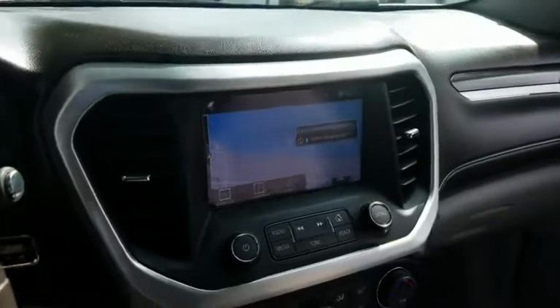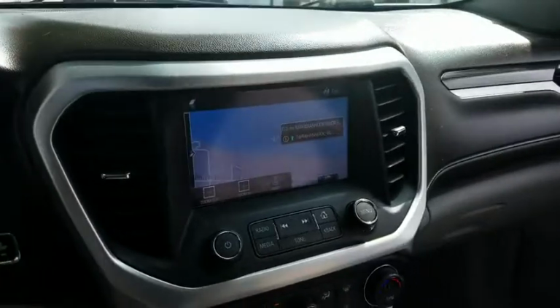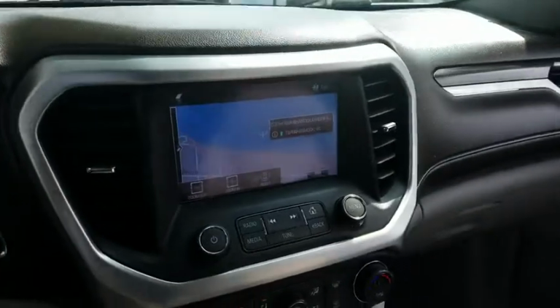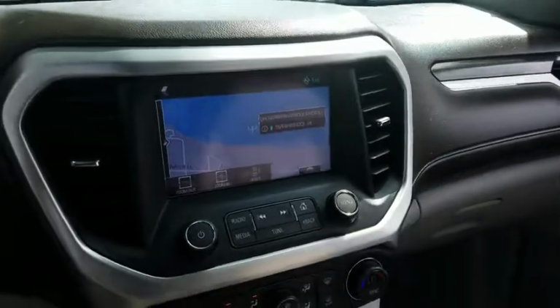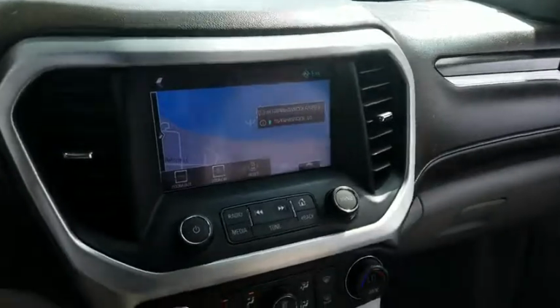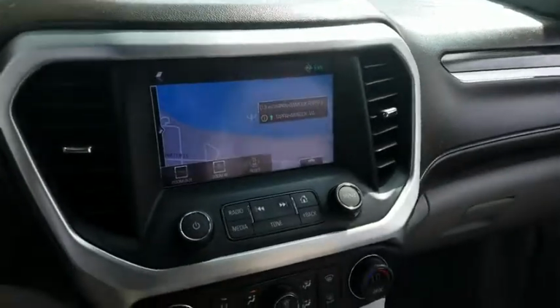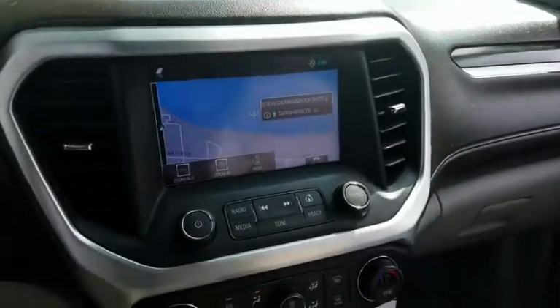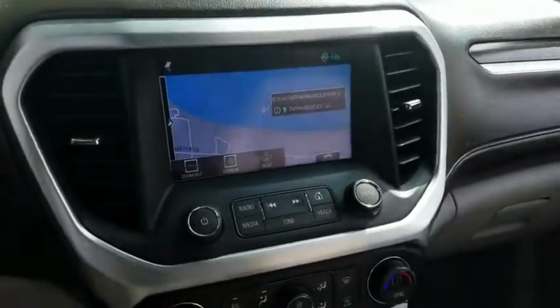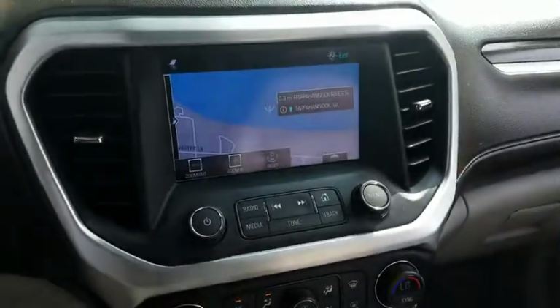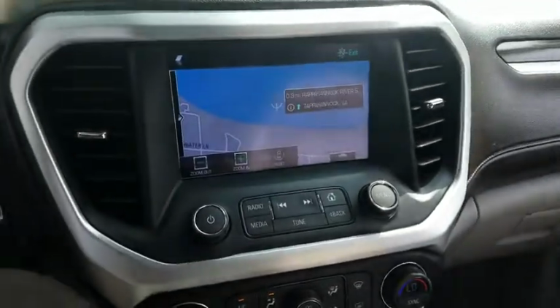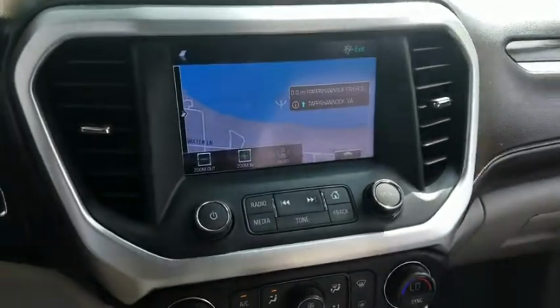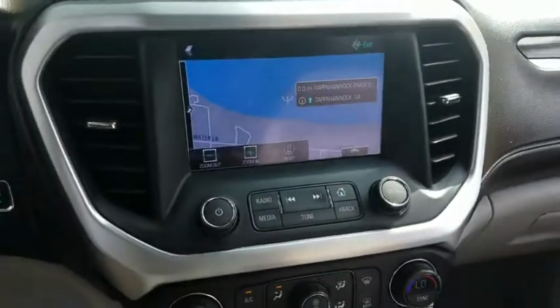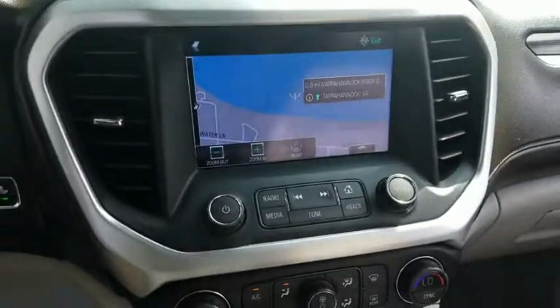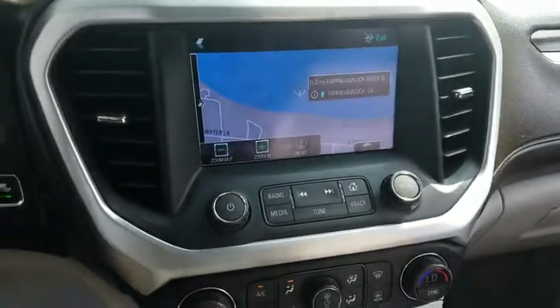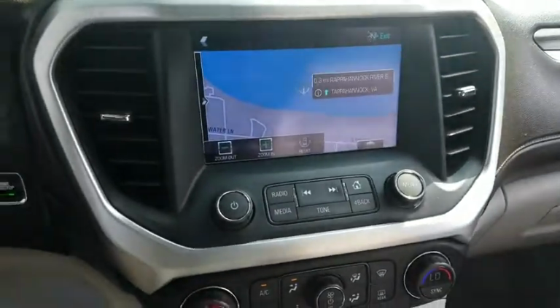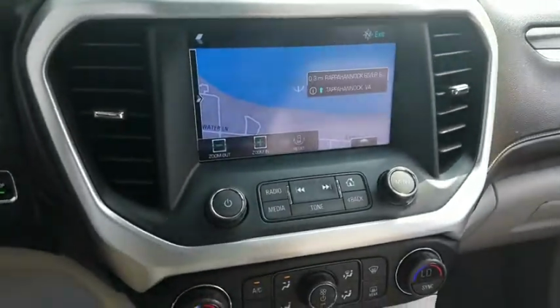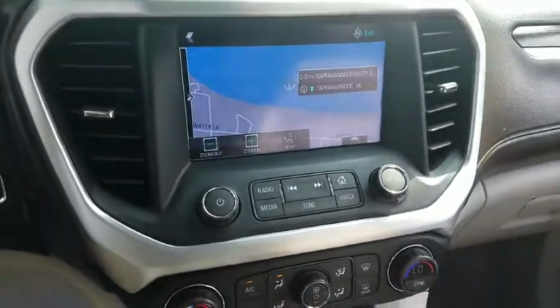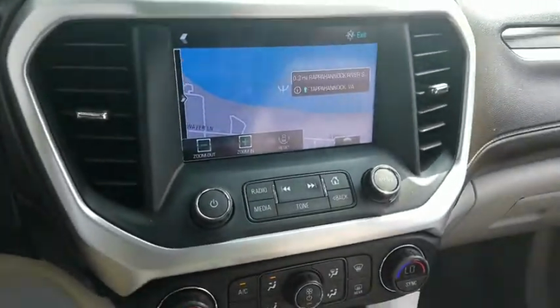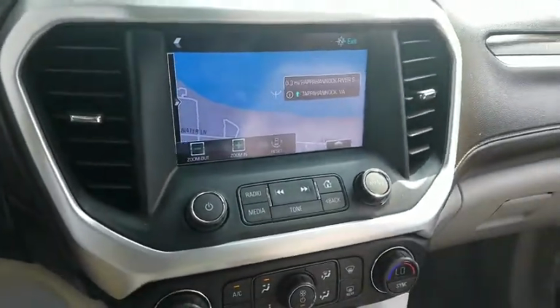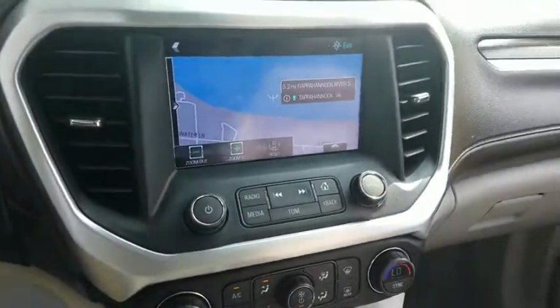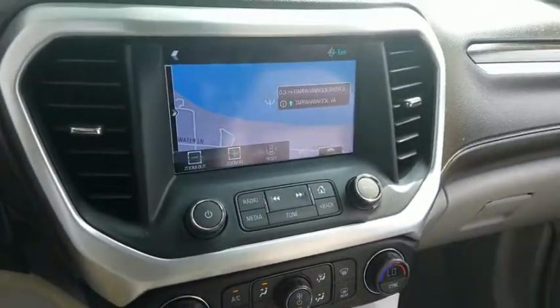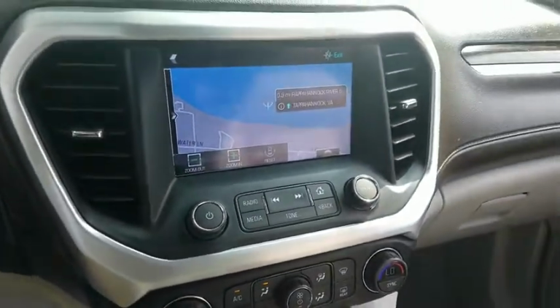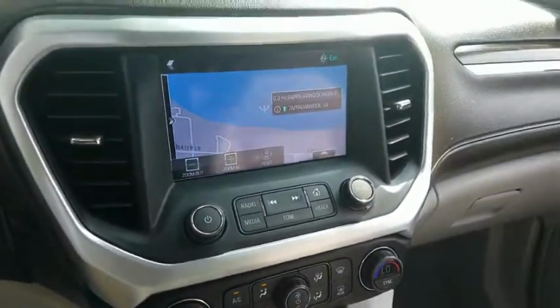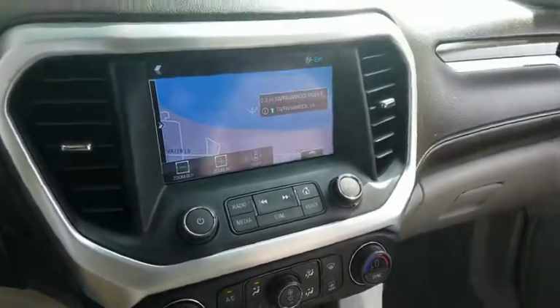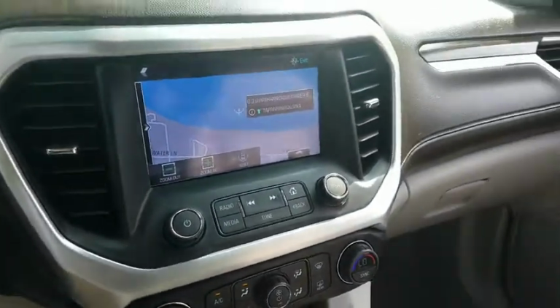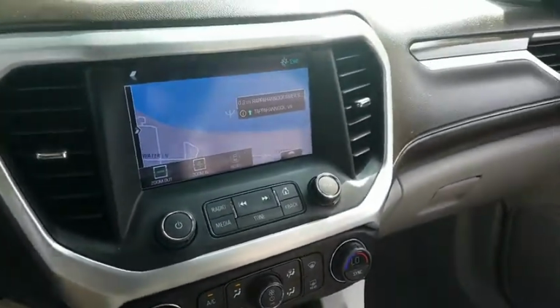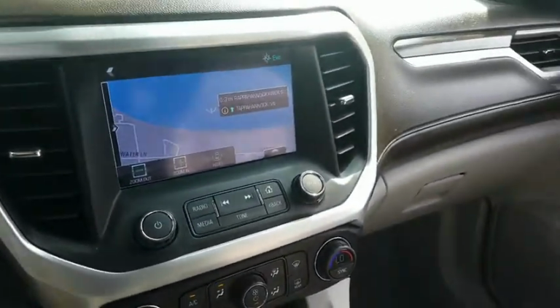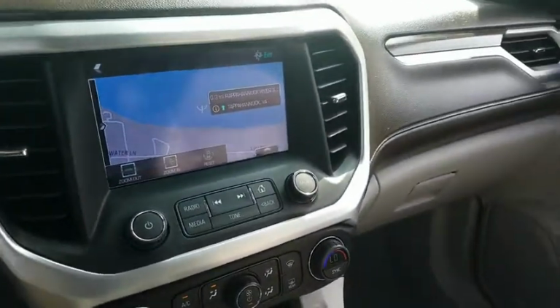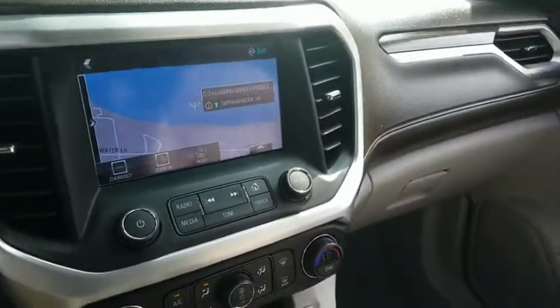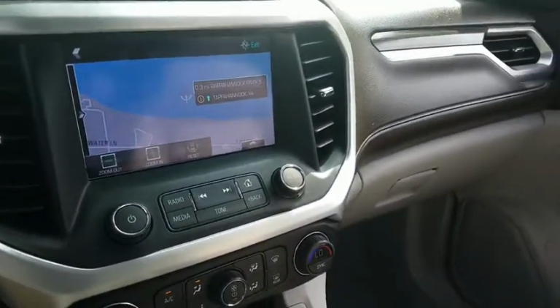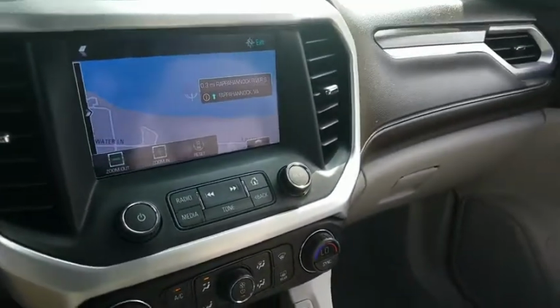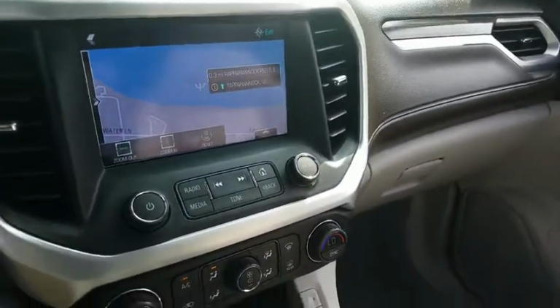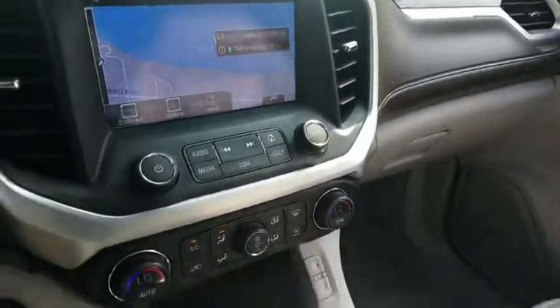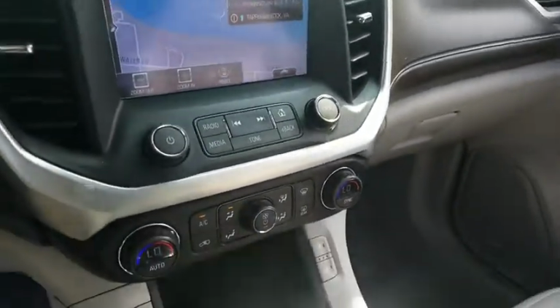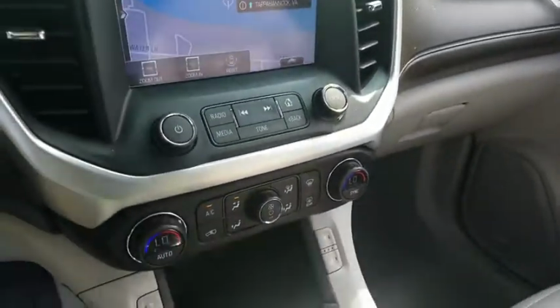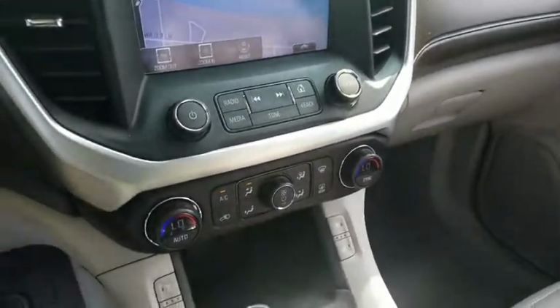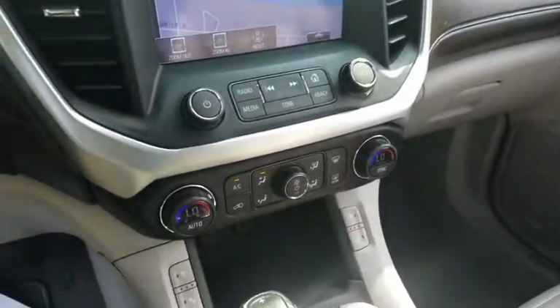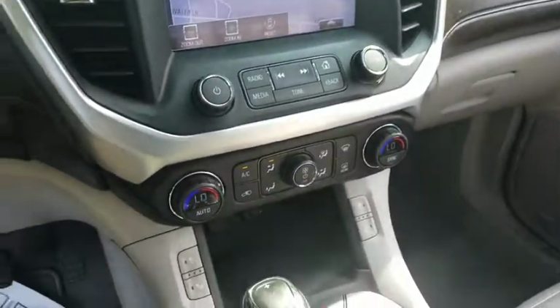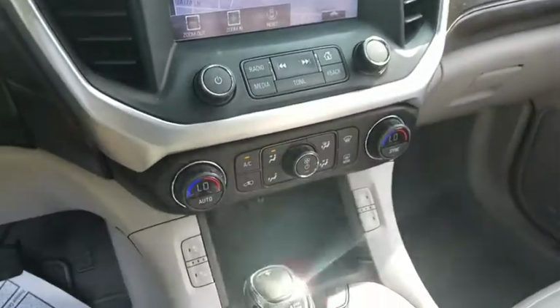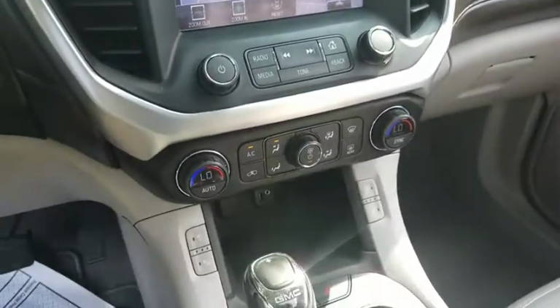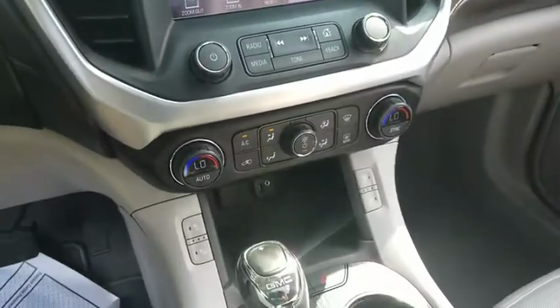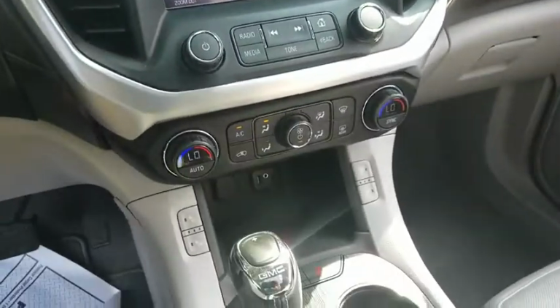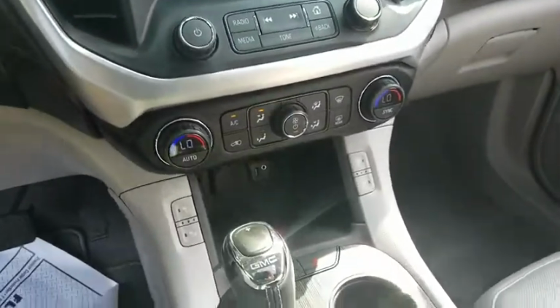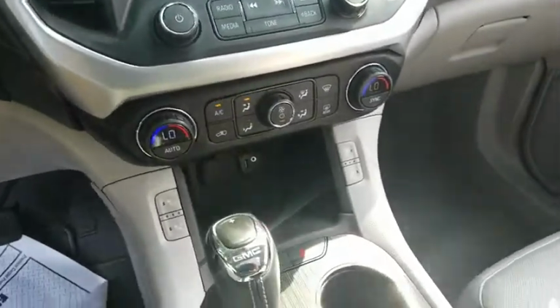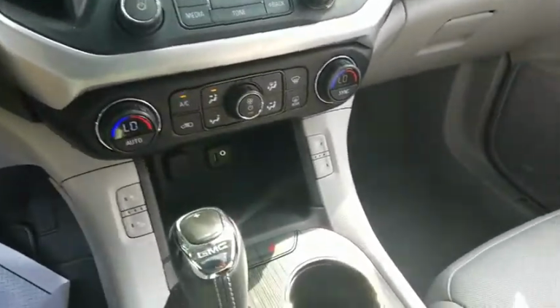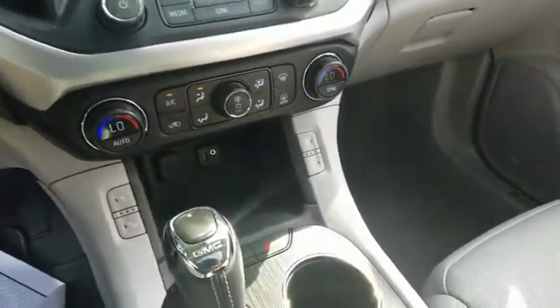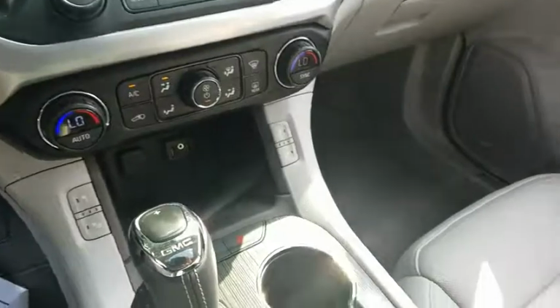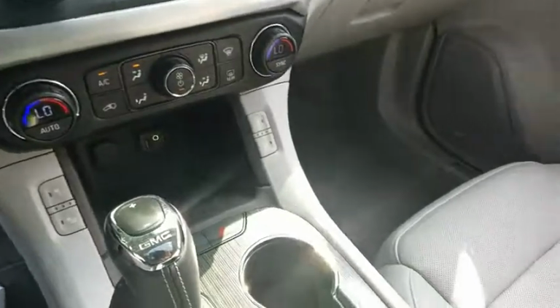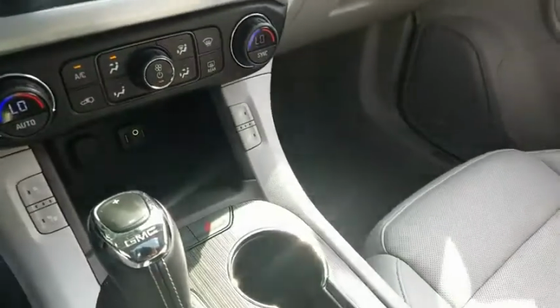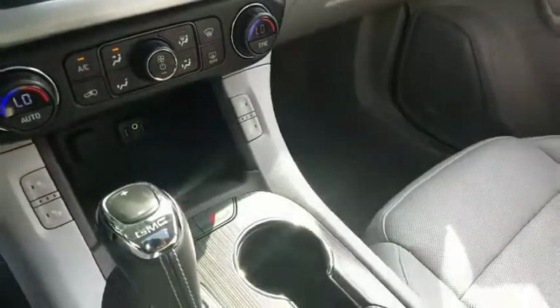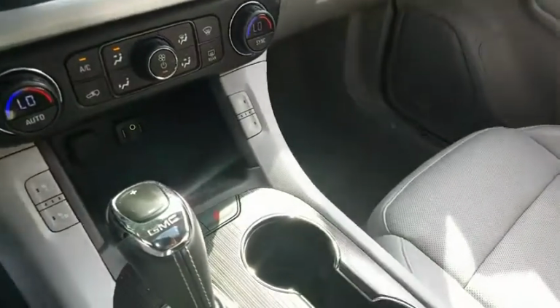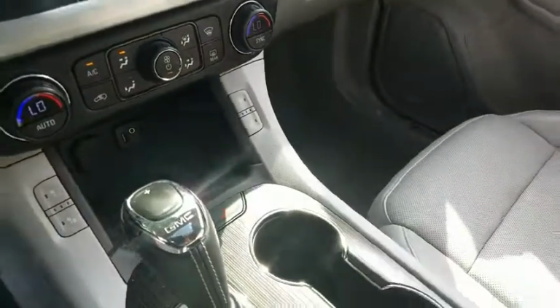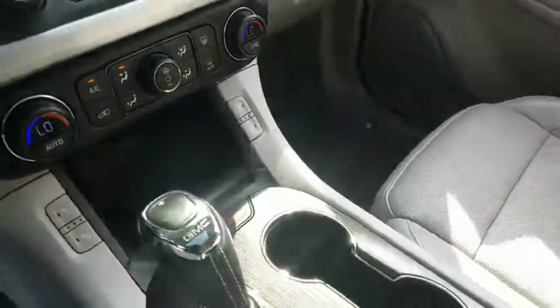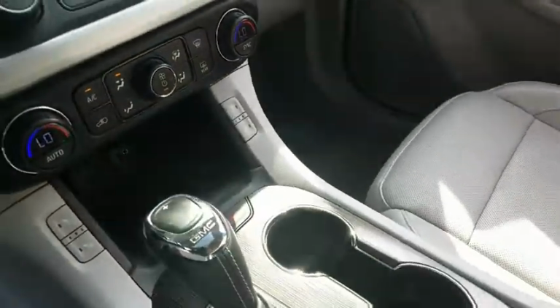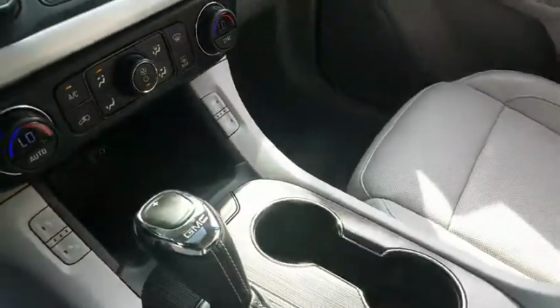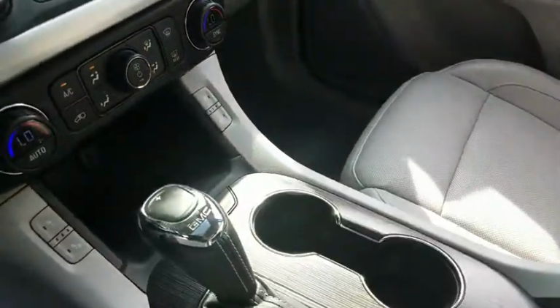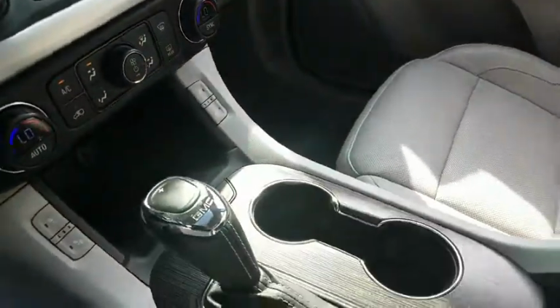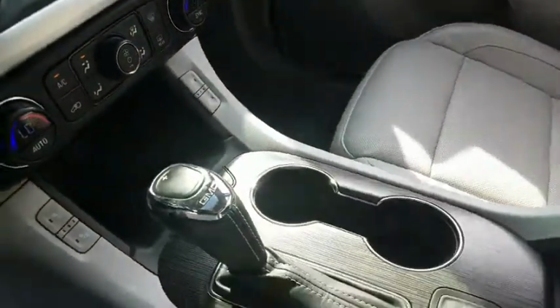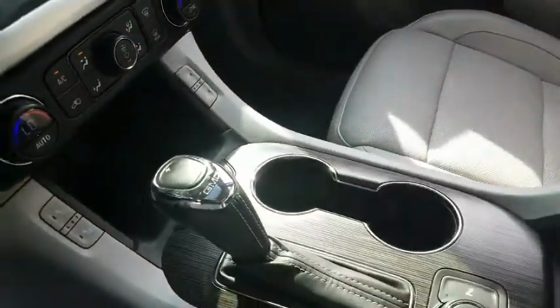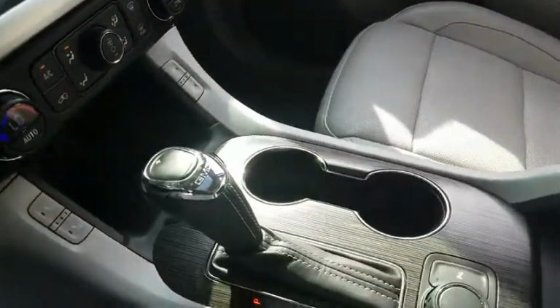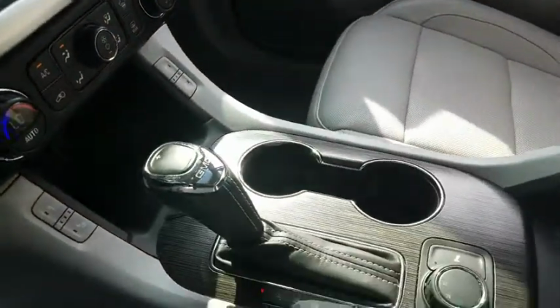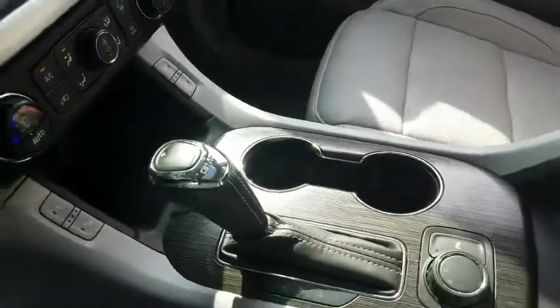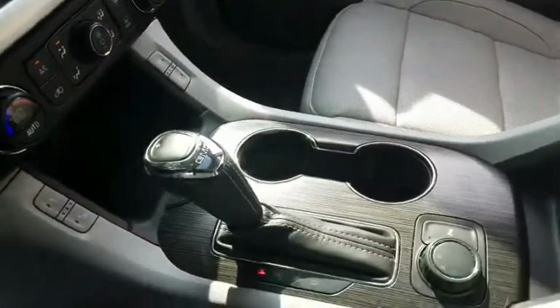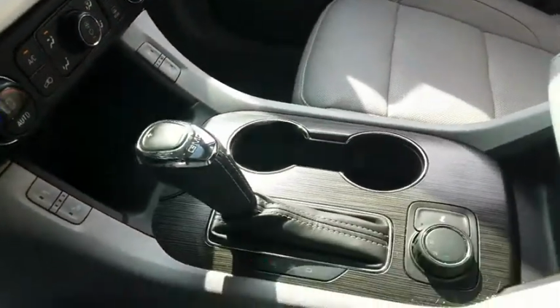Daytime running lamps, center console, remote keyless entry, reading lights, rear view camera, map lights.